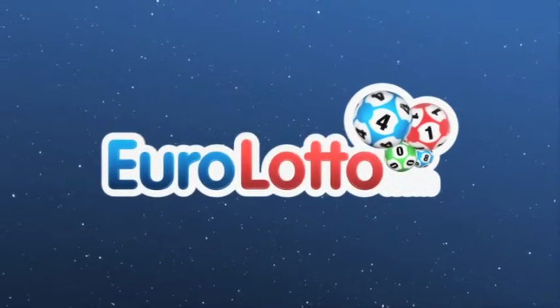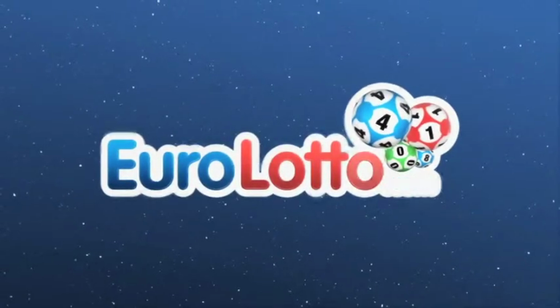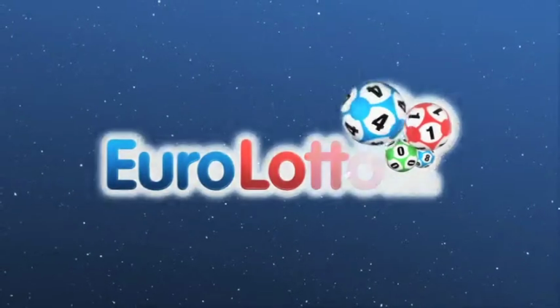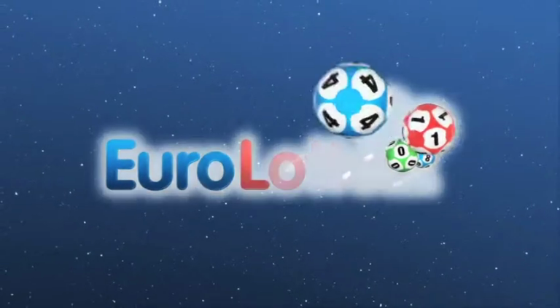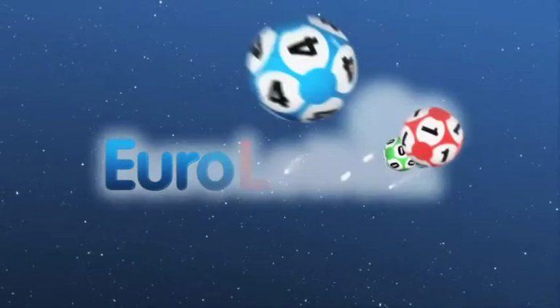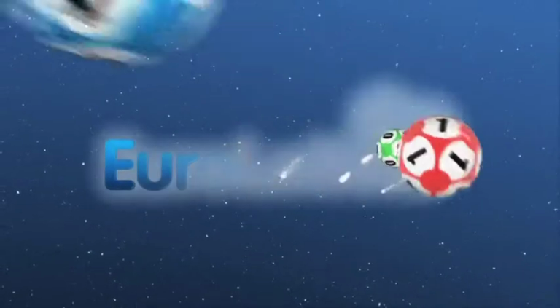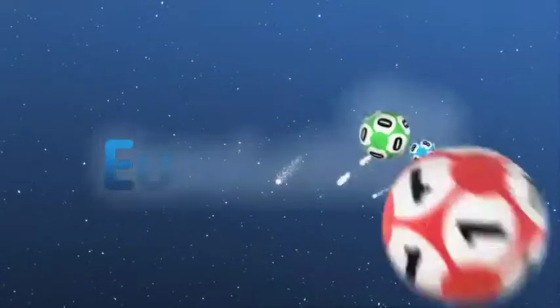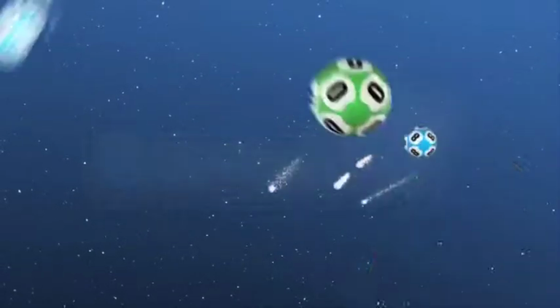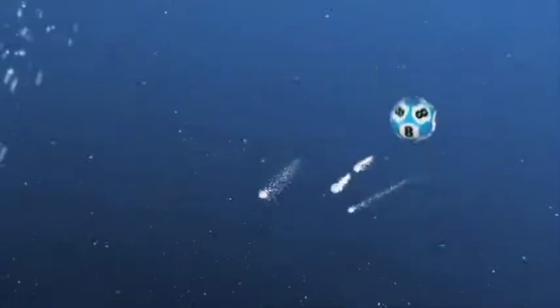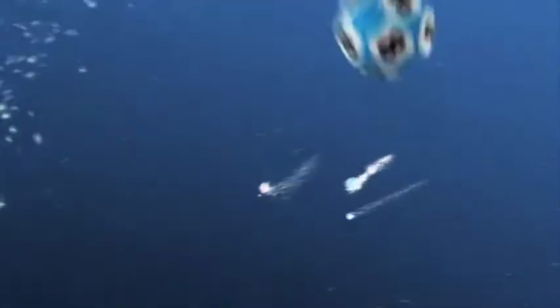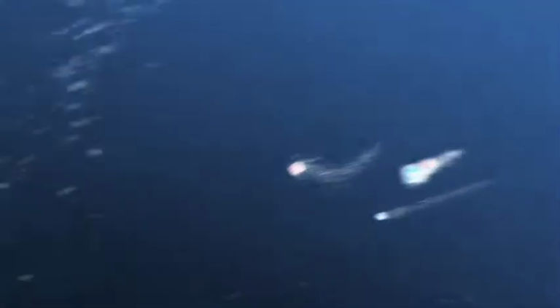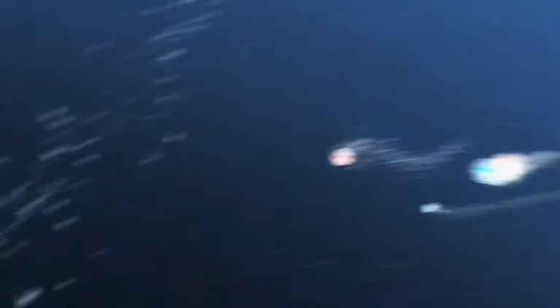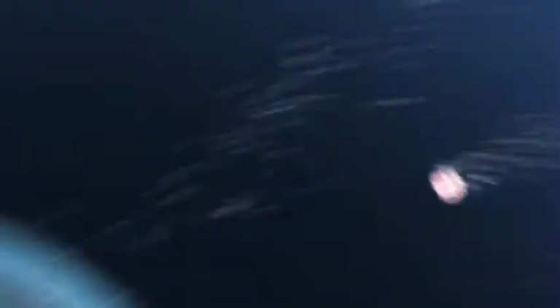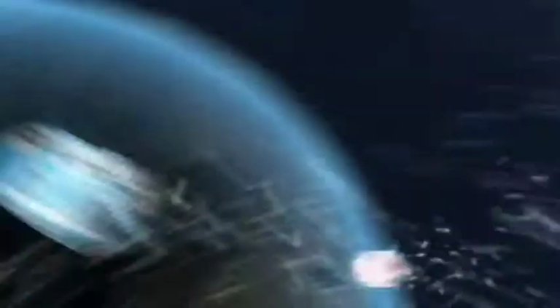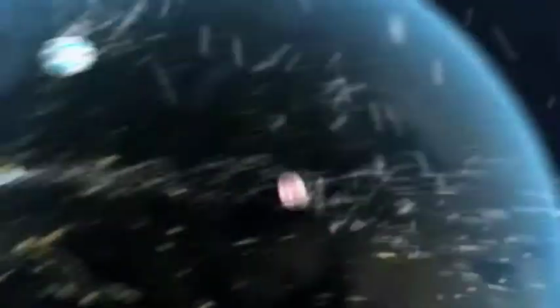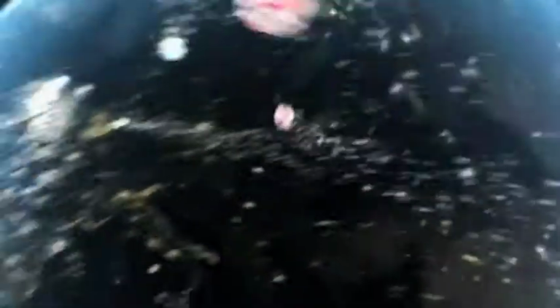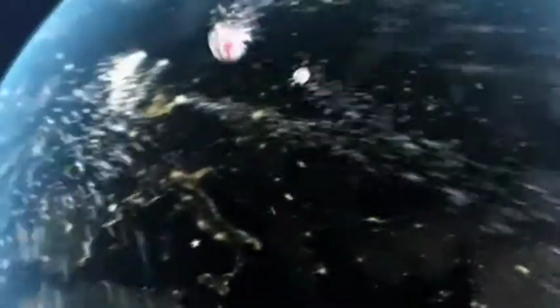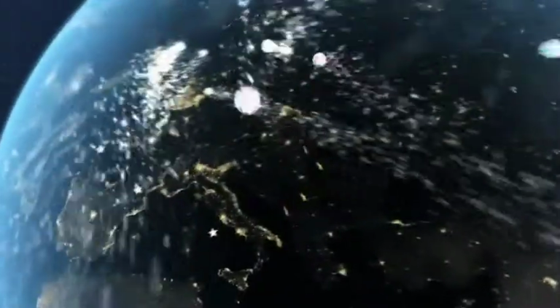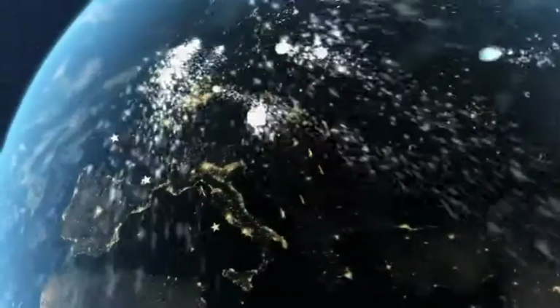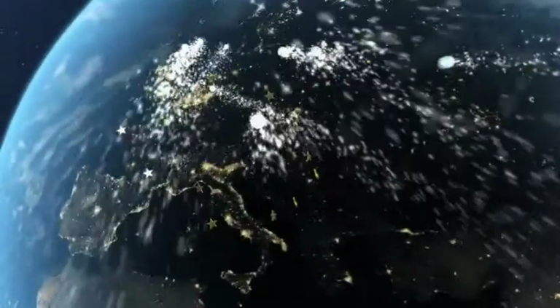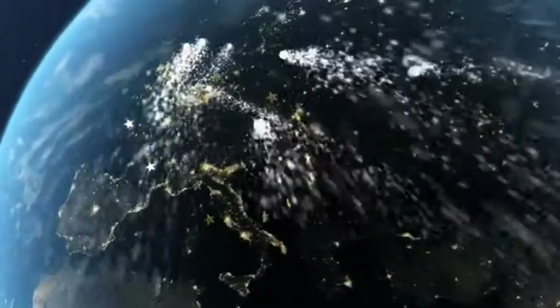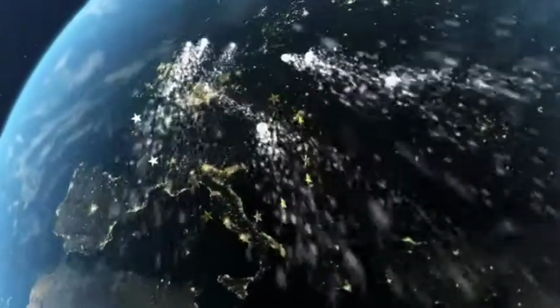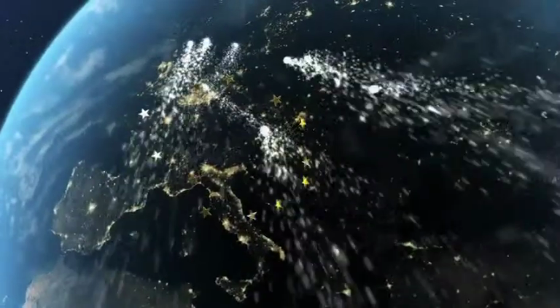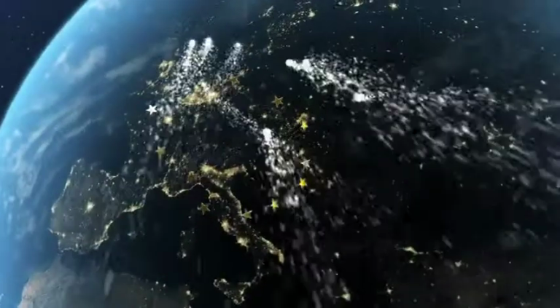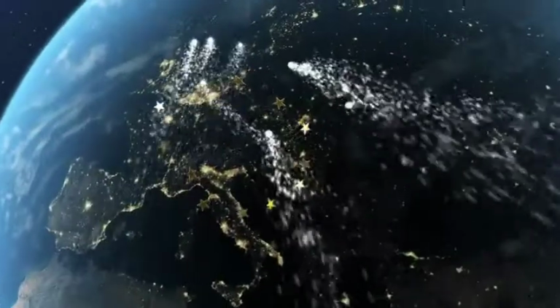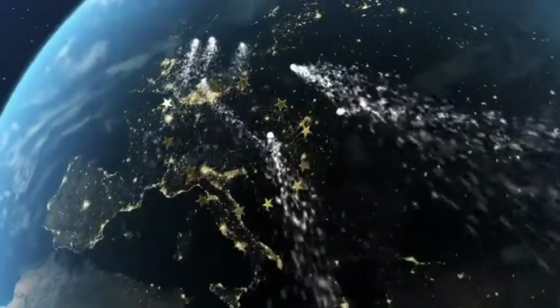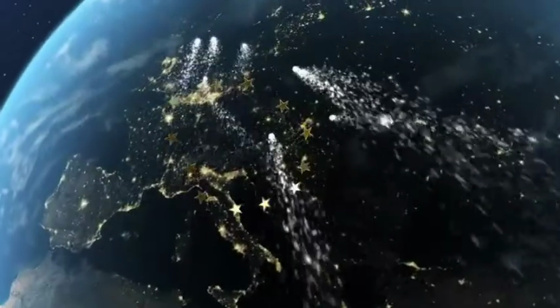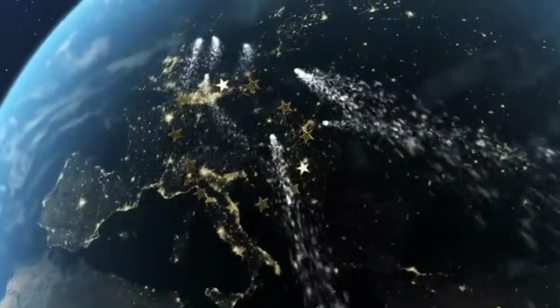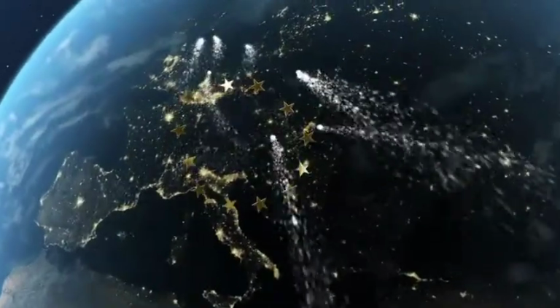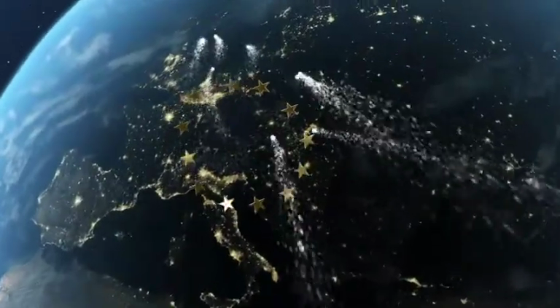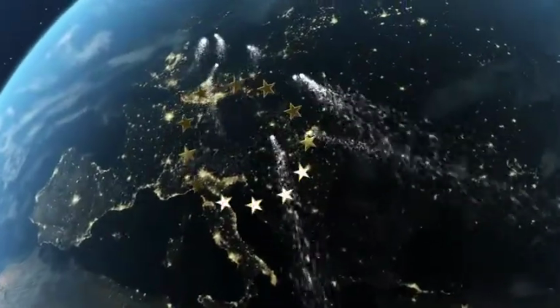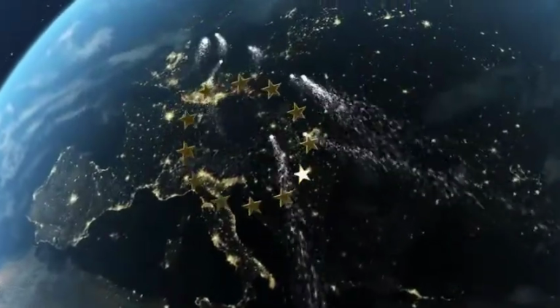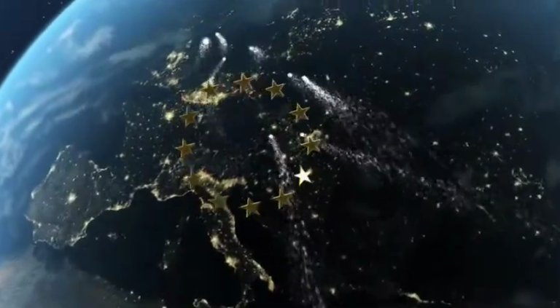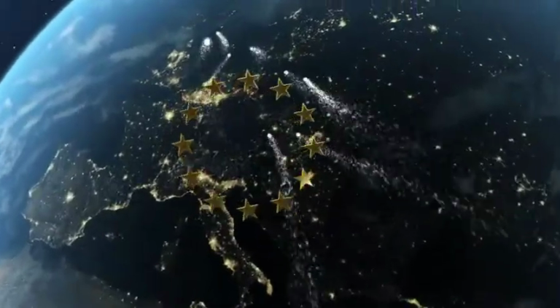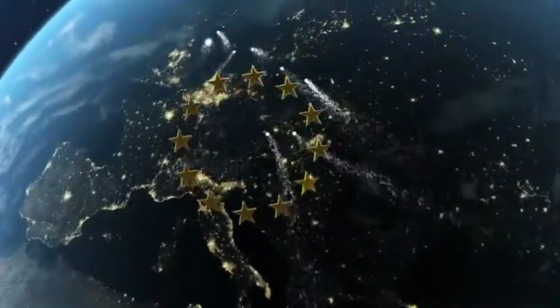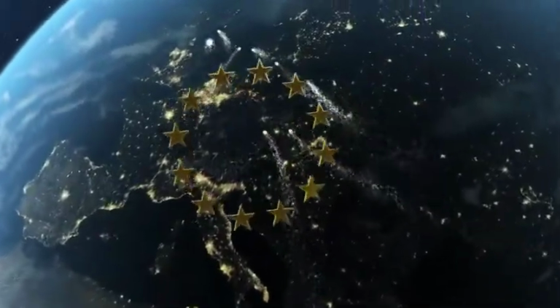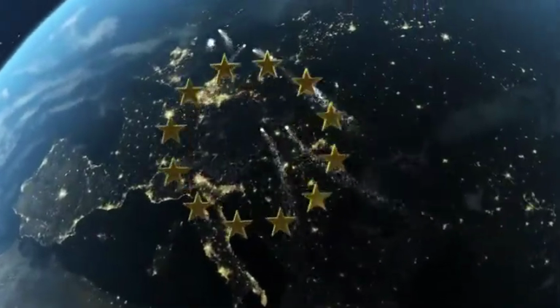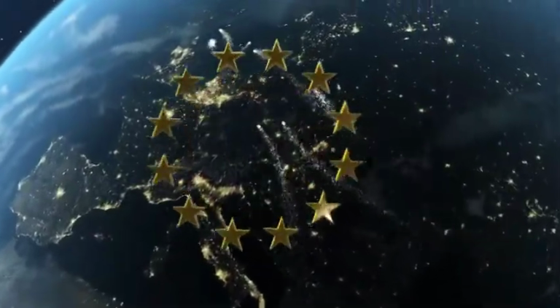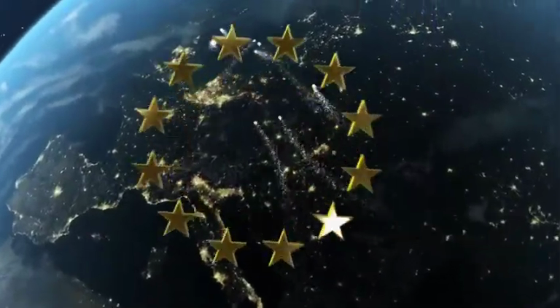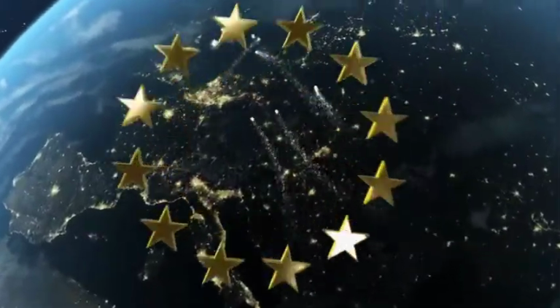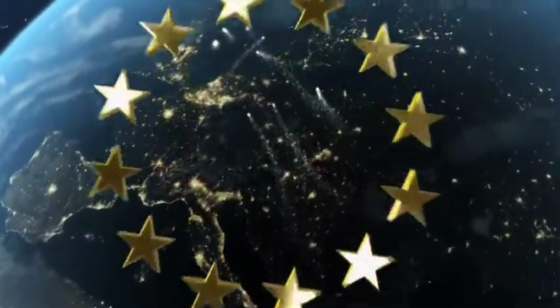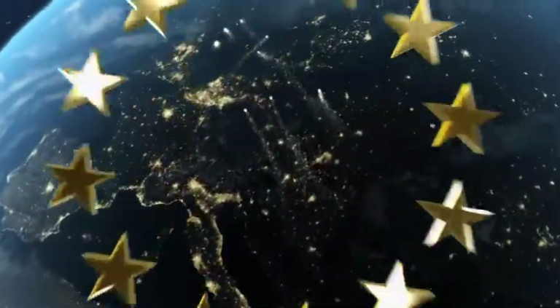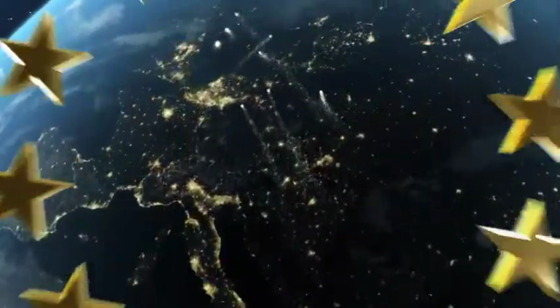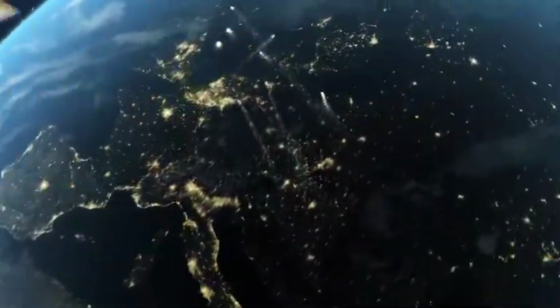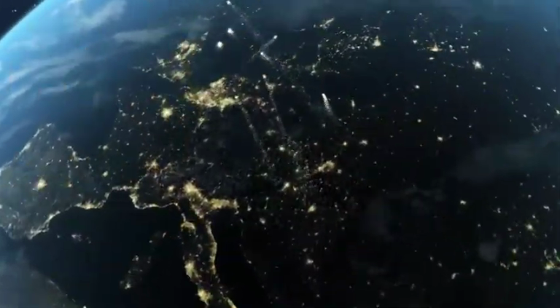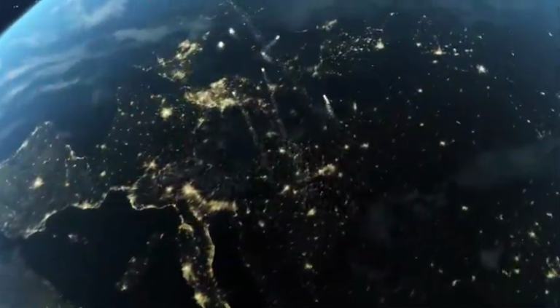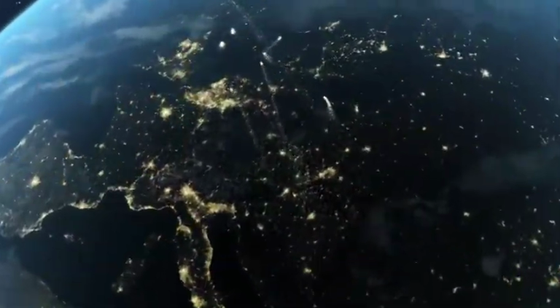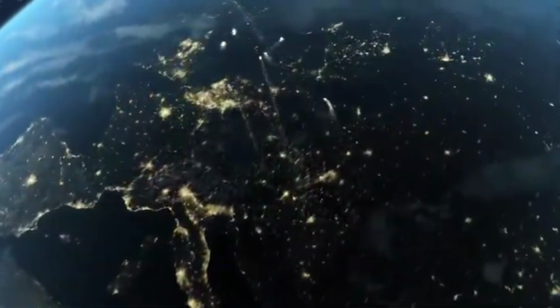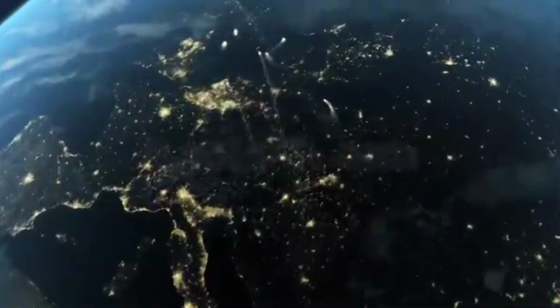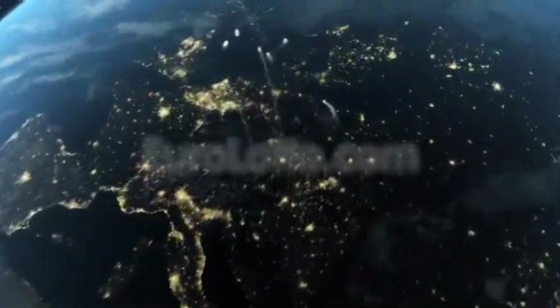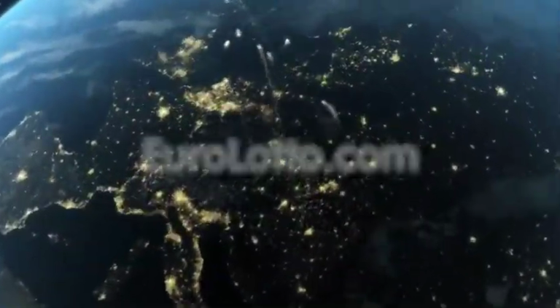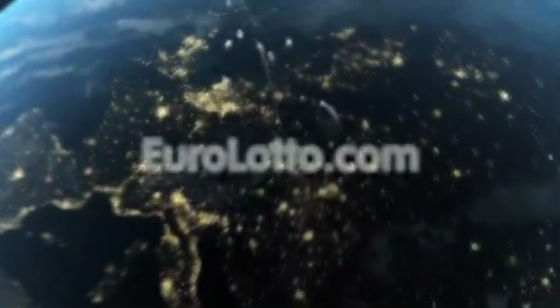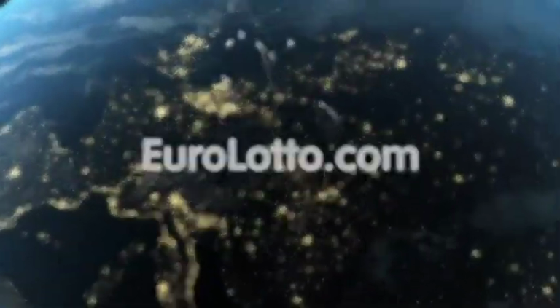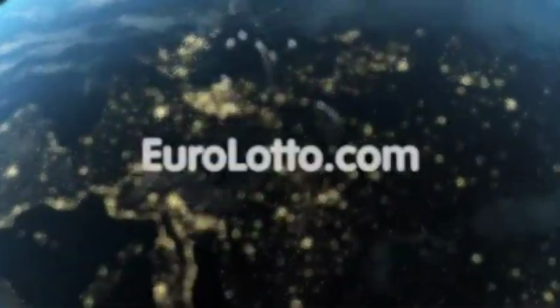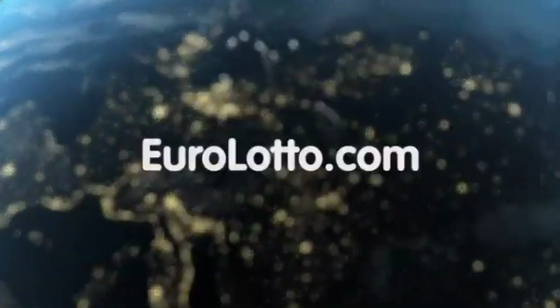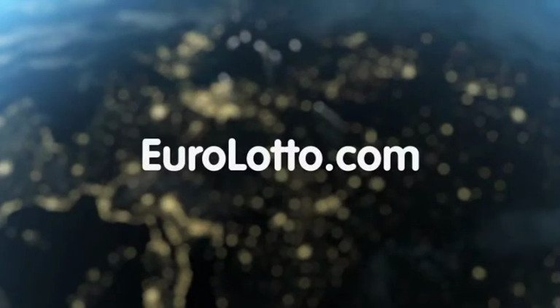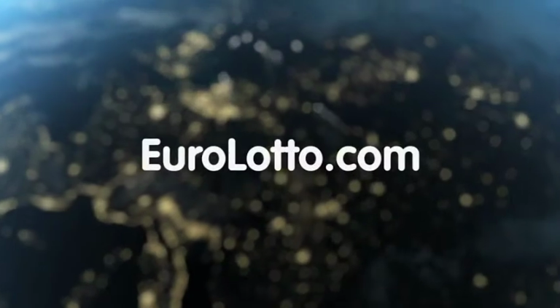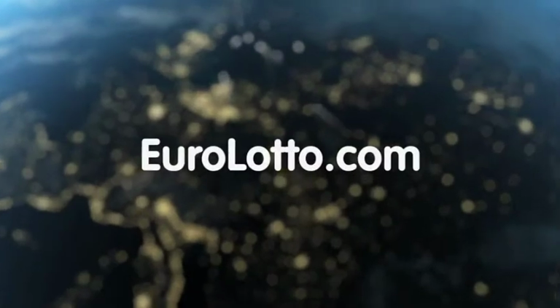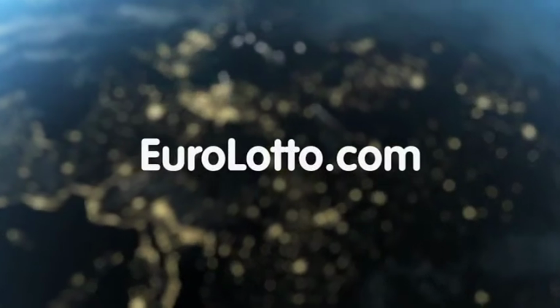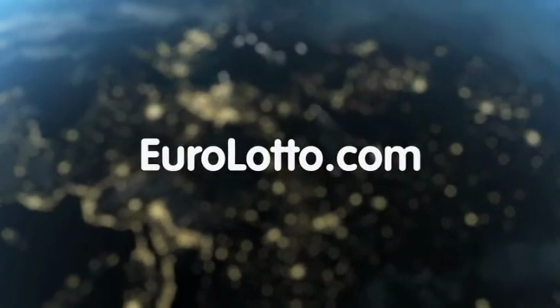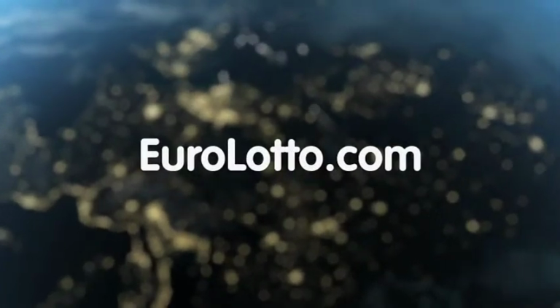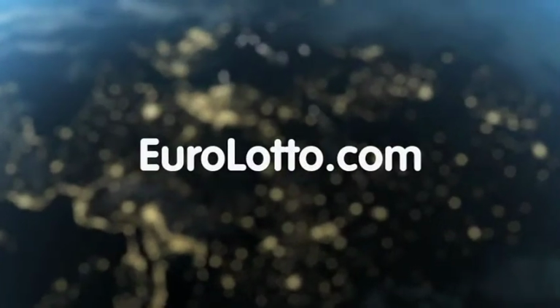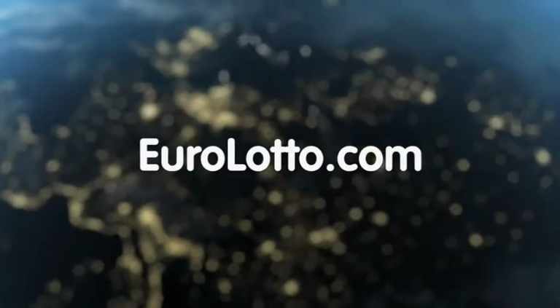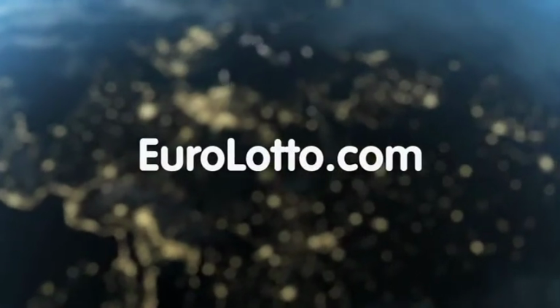That's all from us here at EuroLotto today. Have a great night and we look forward to seeing you all again tomorrow — same time, same place.